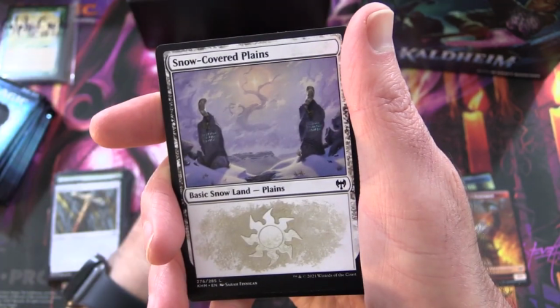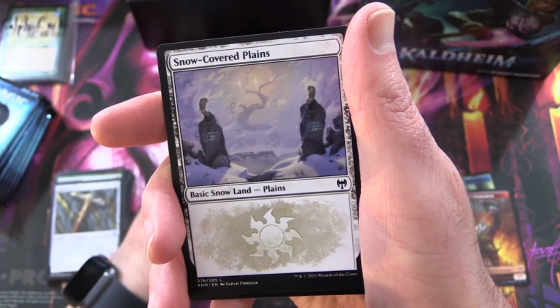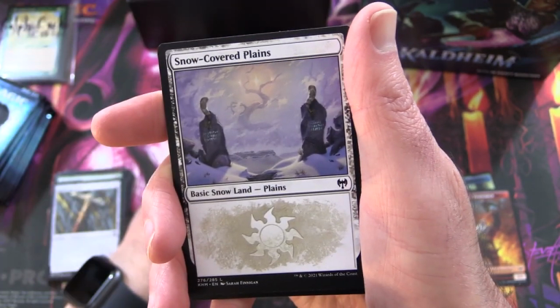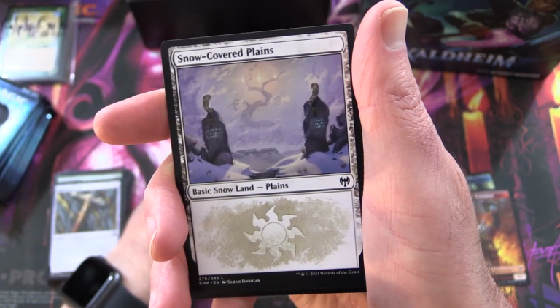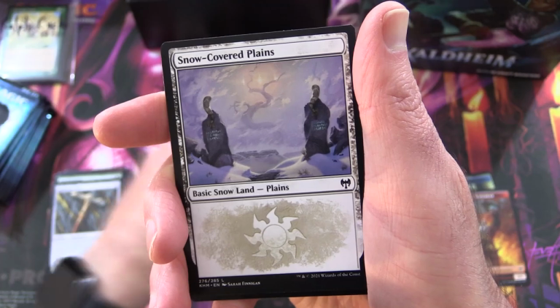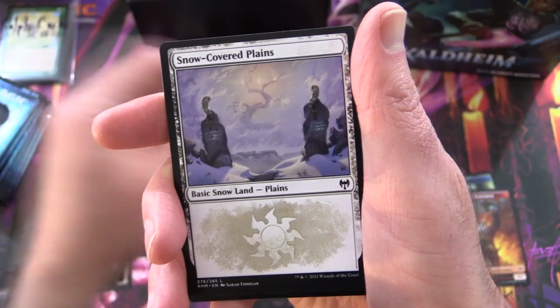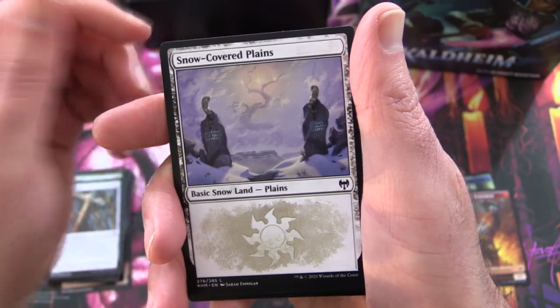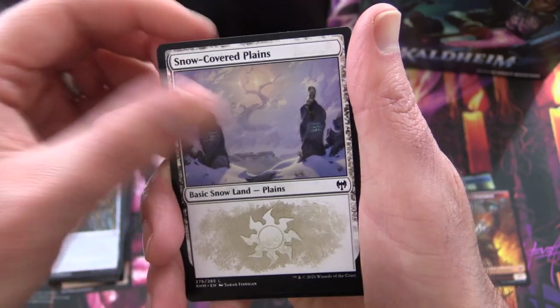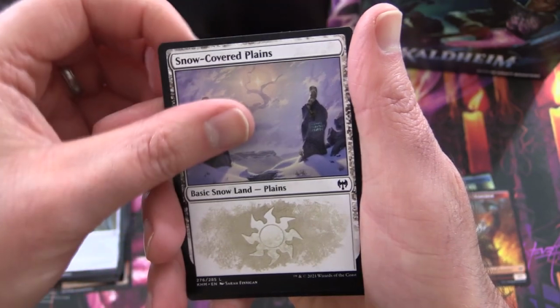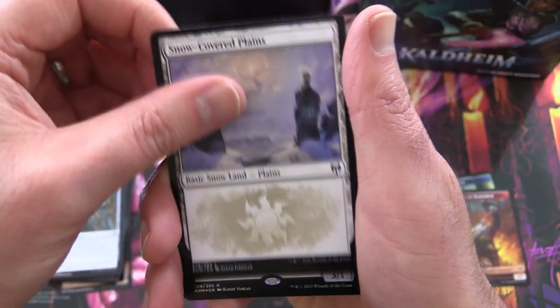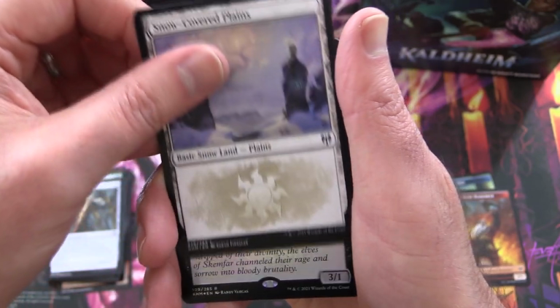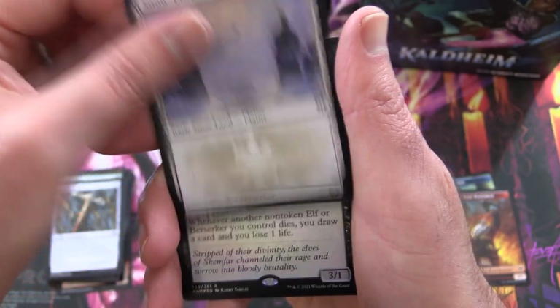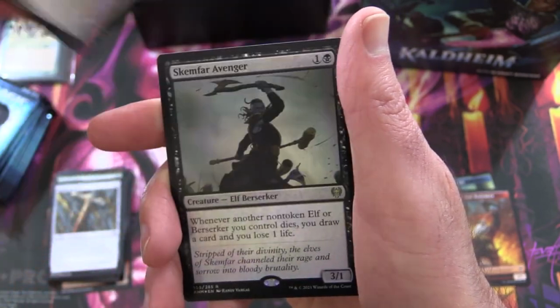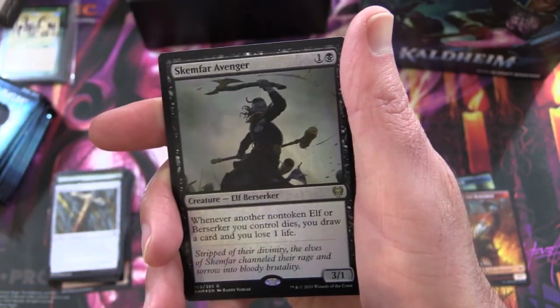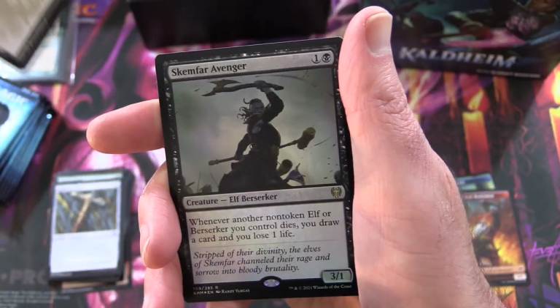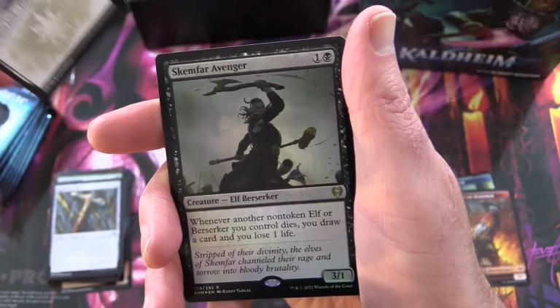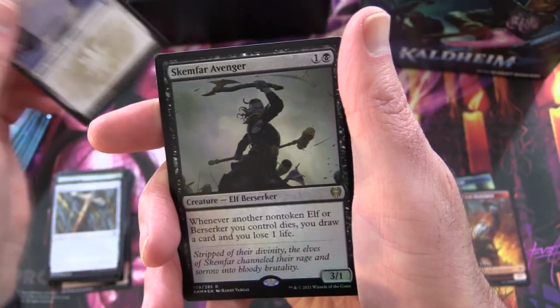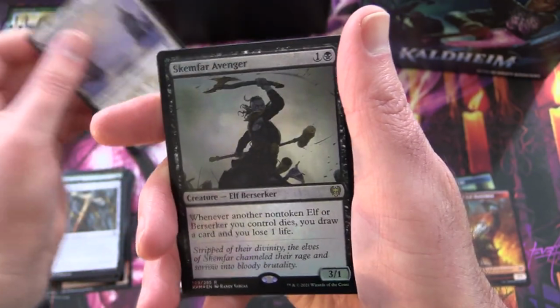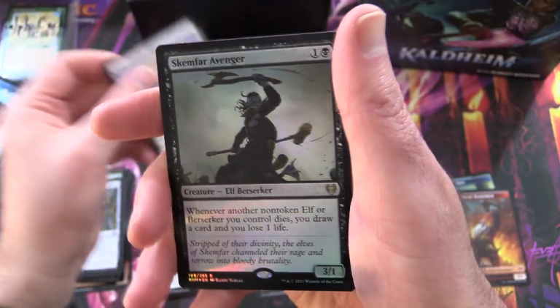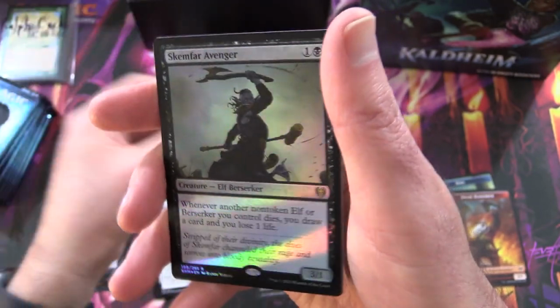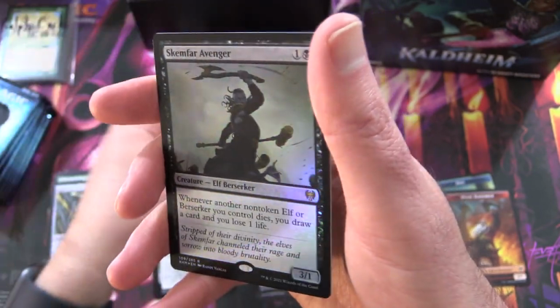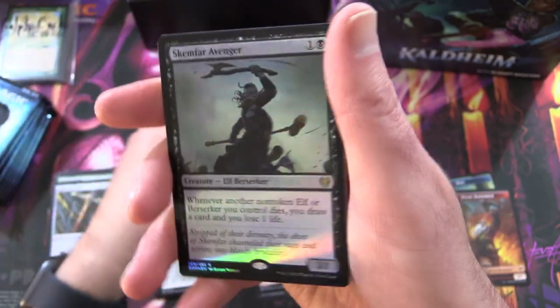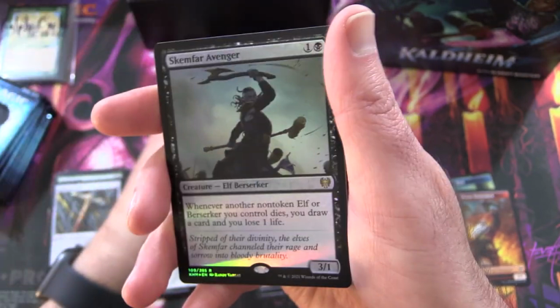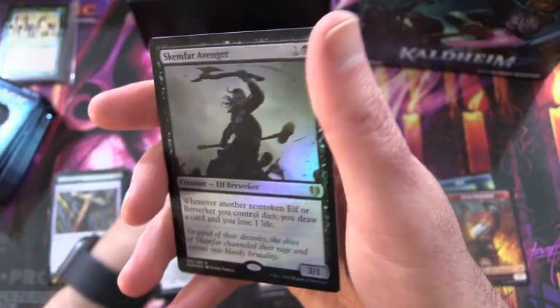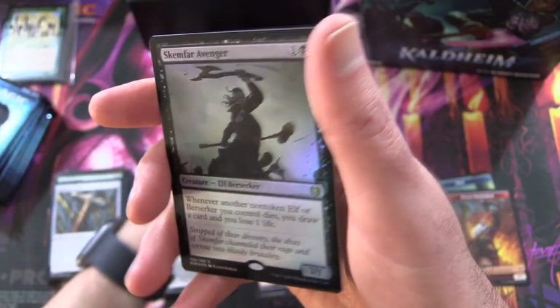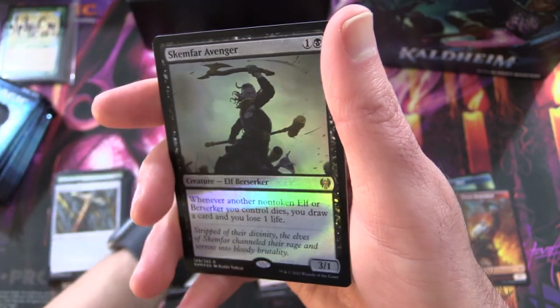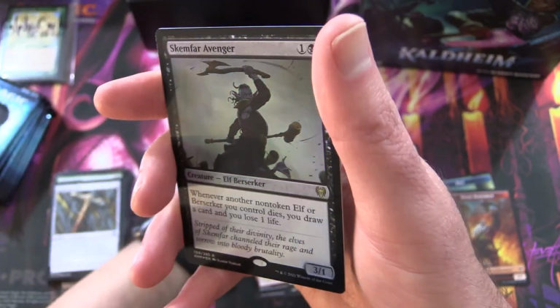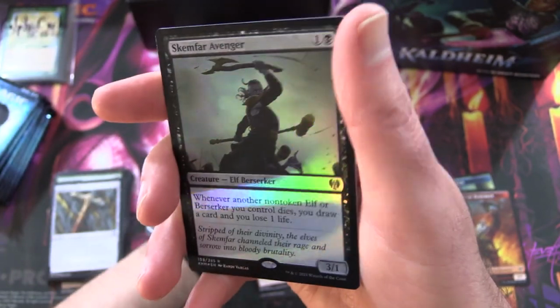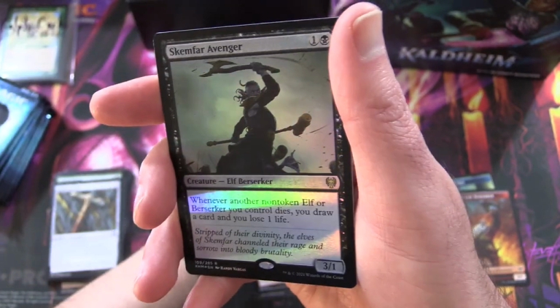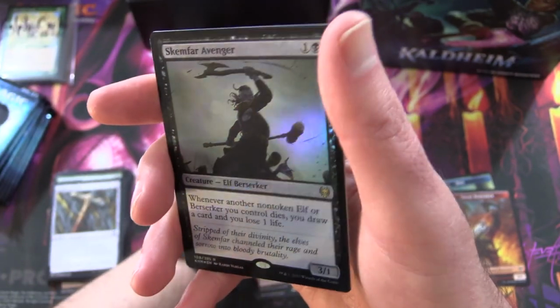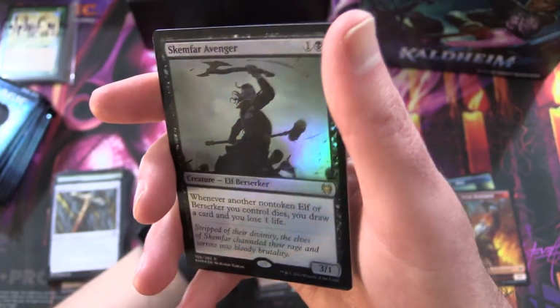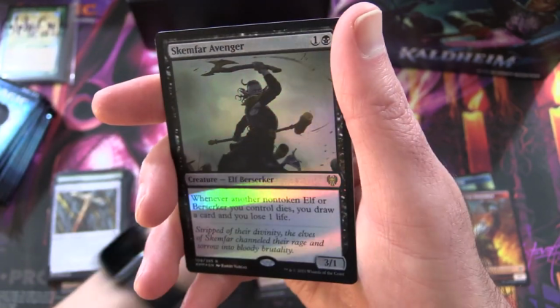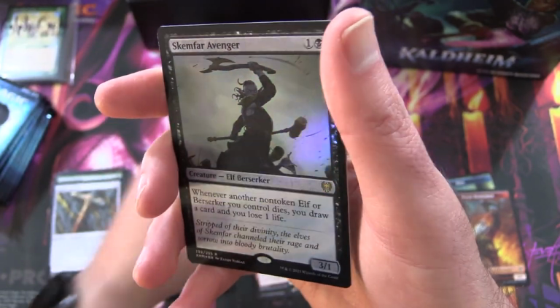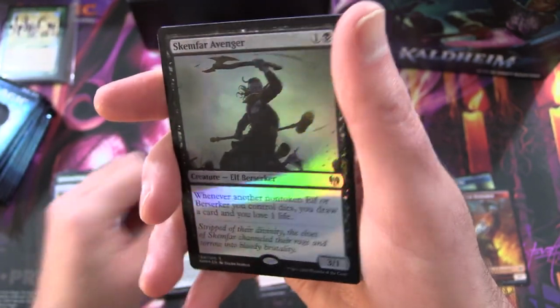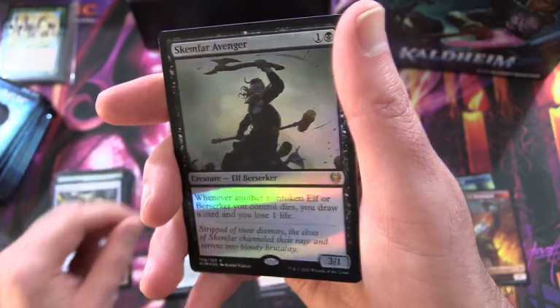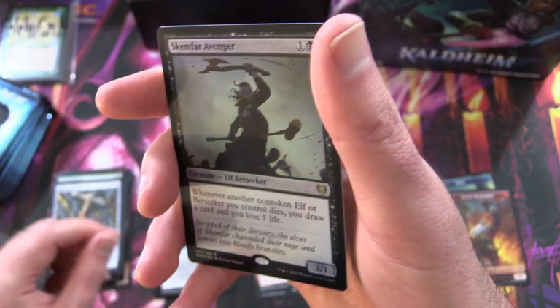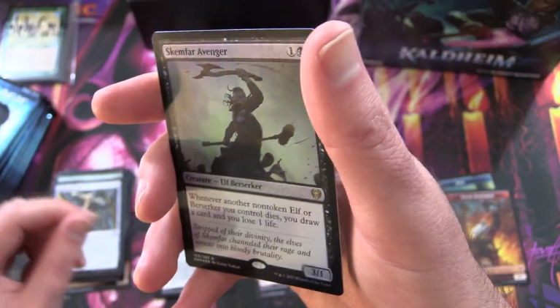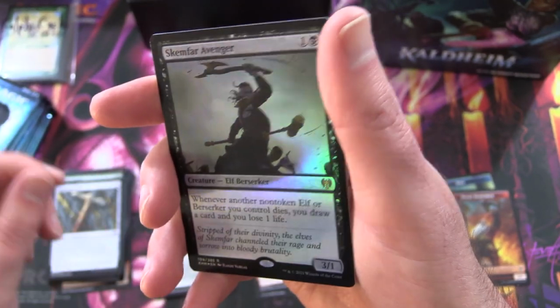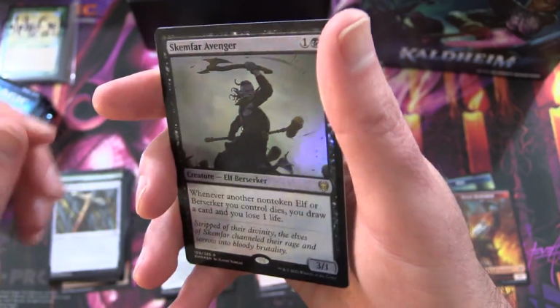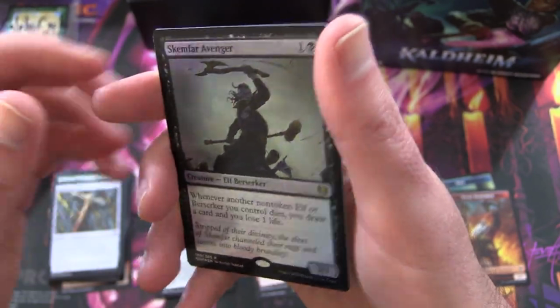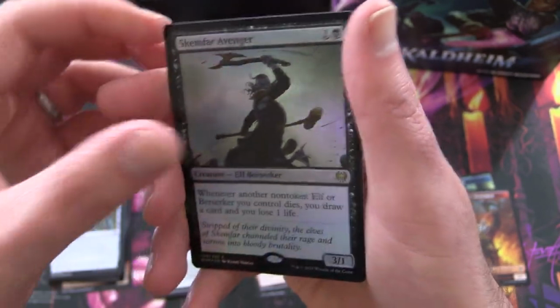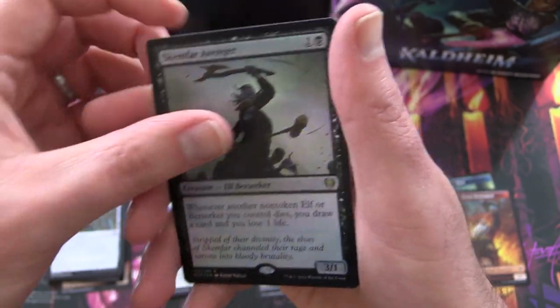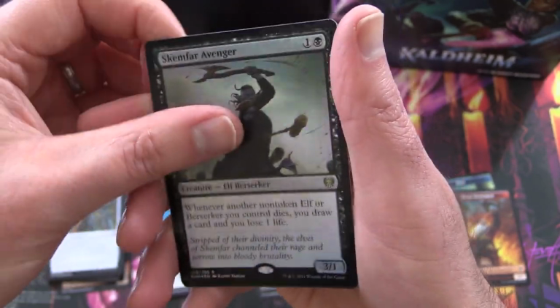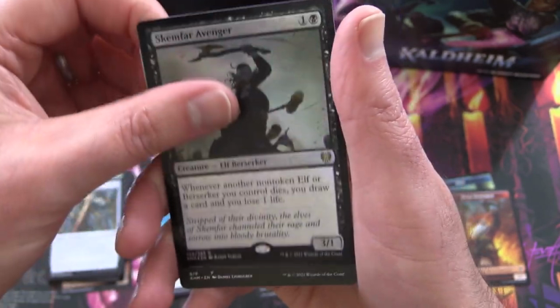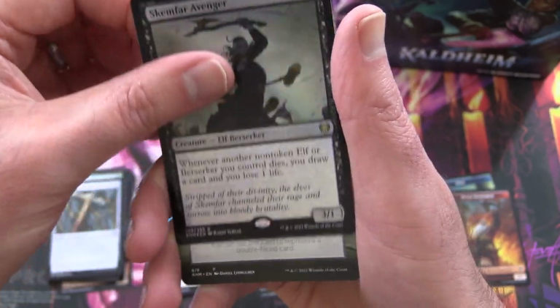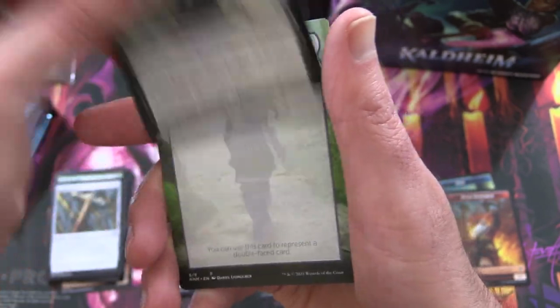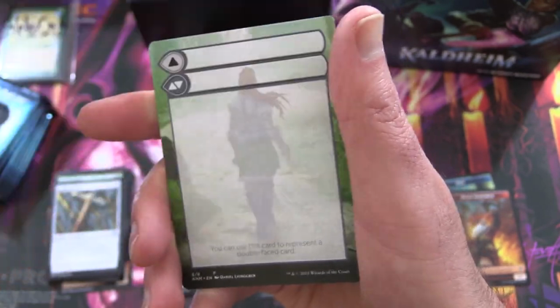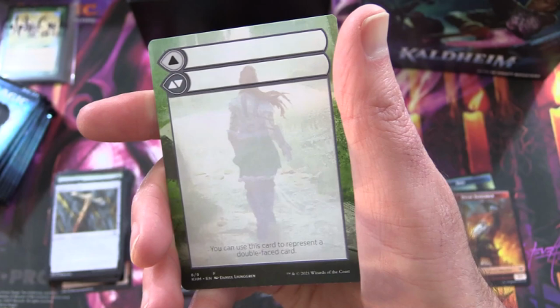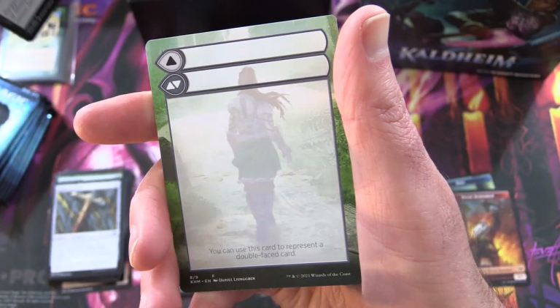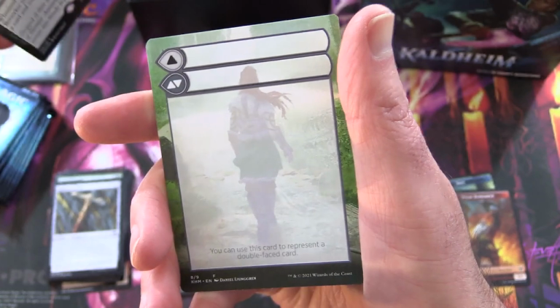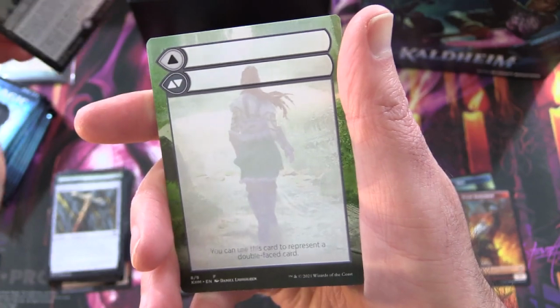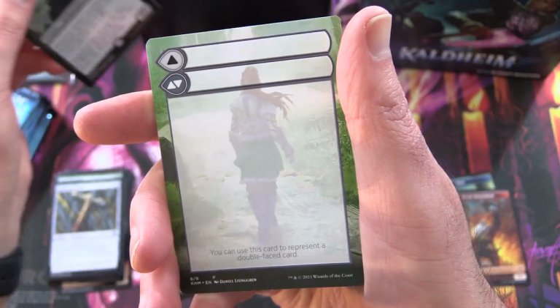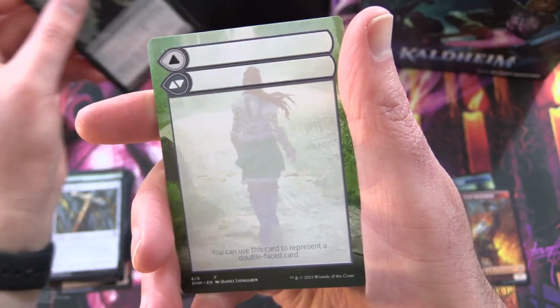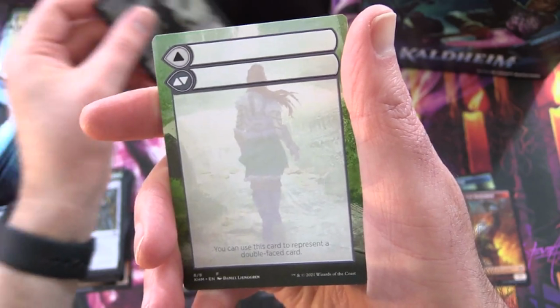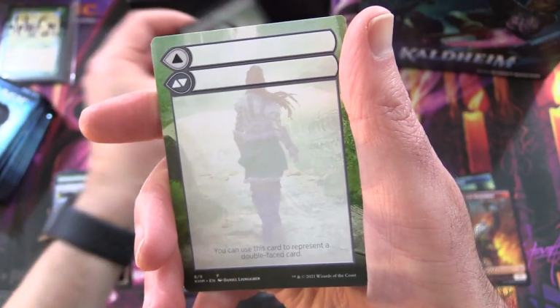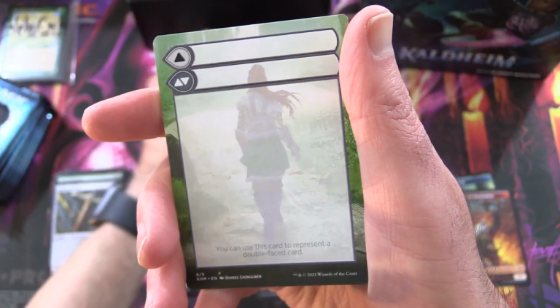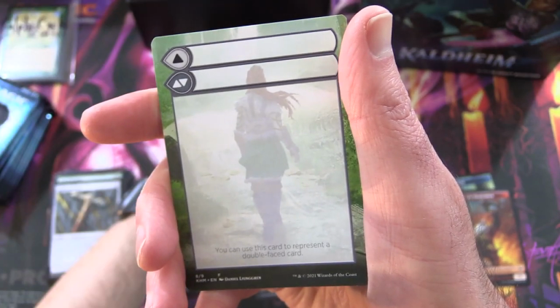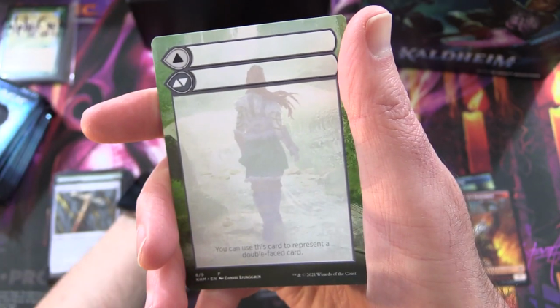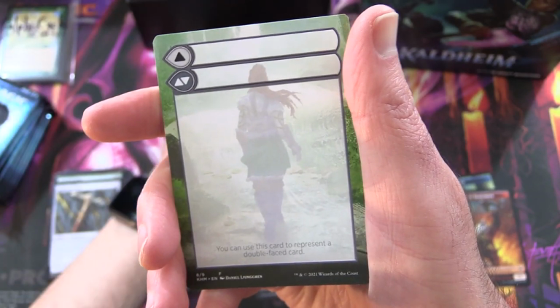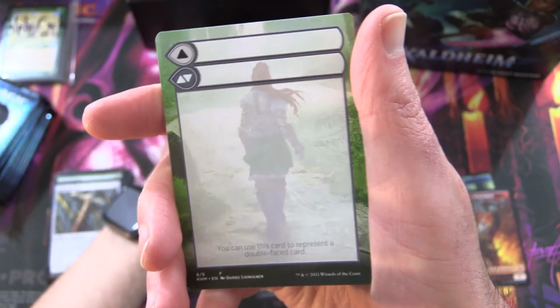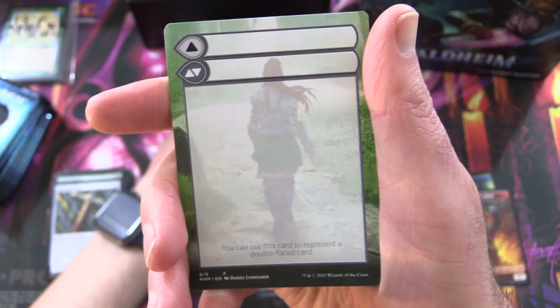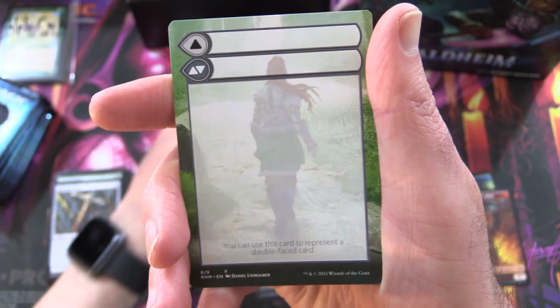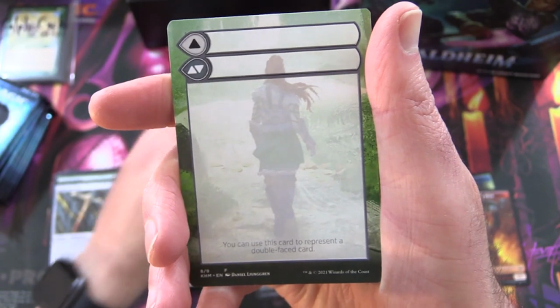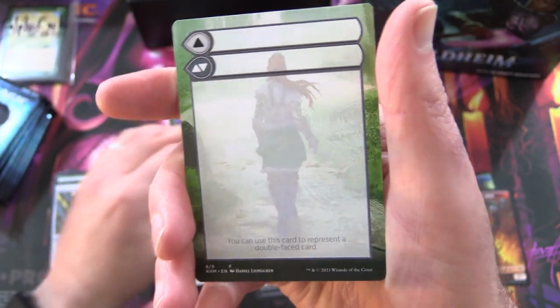And Snow-Covered Plains. Foil Rare: Skemfar Avenger. And a blank card.